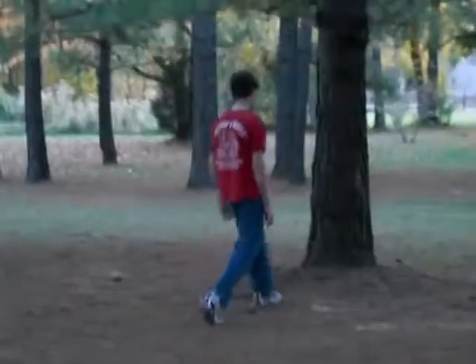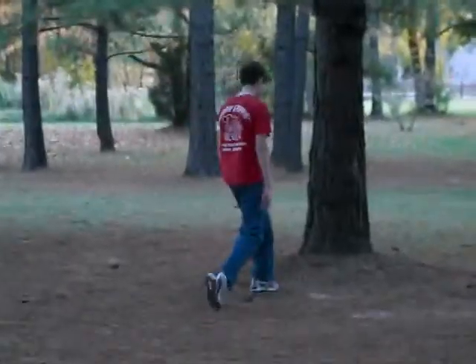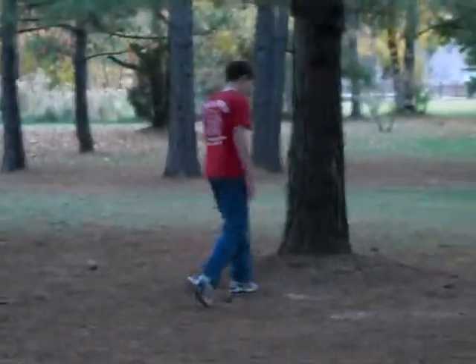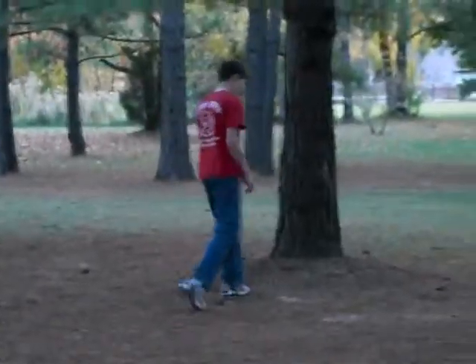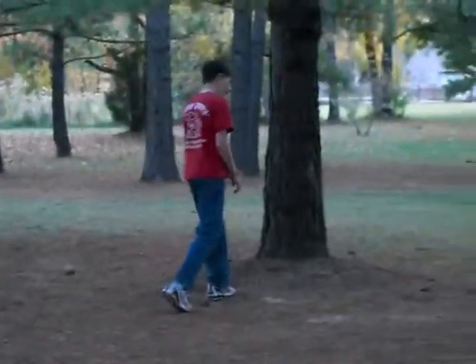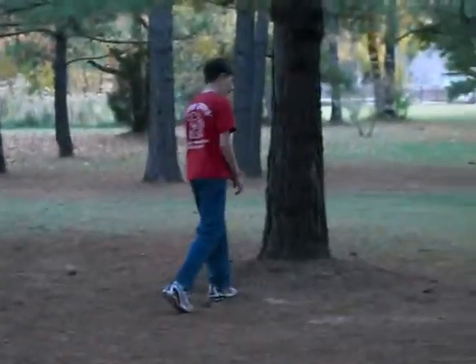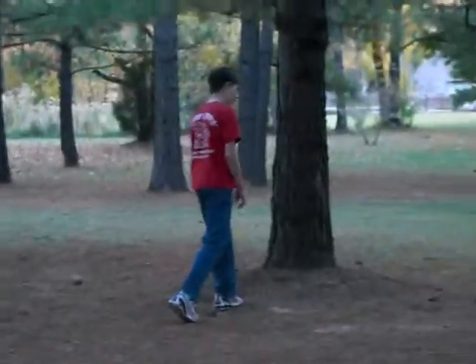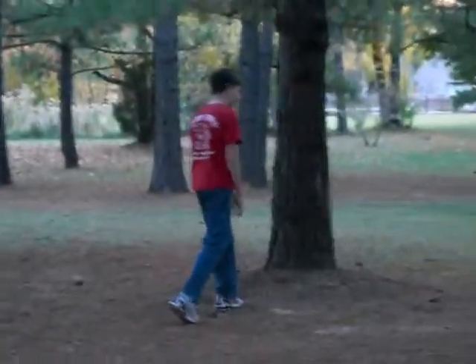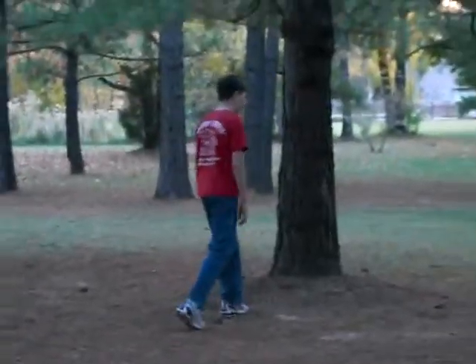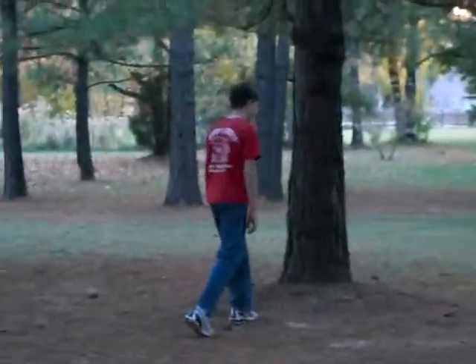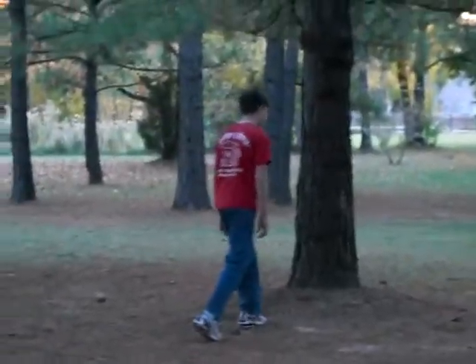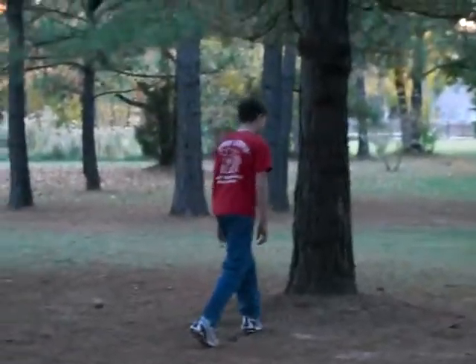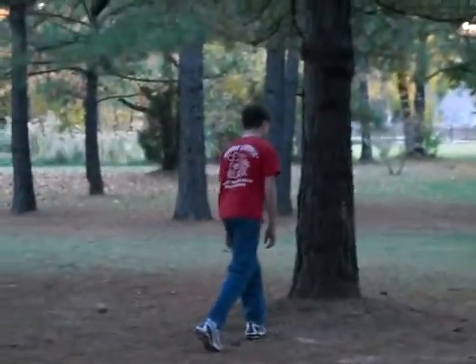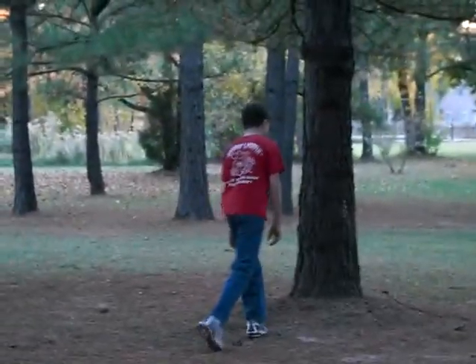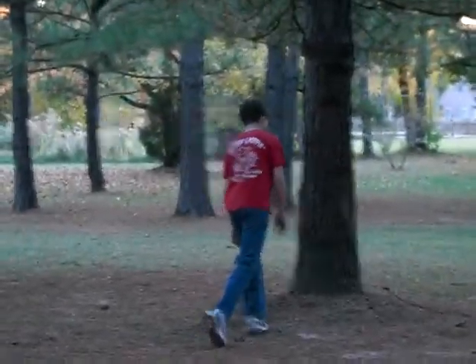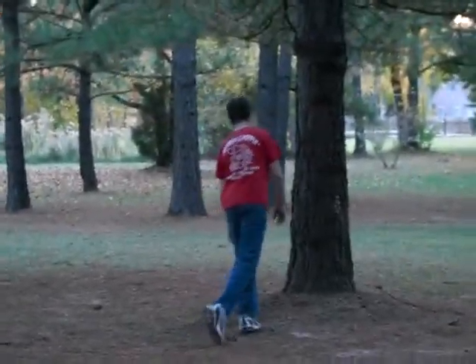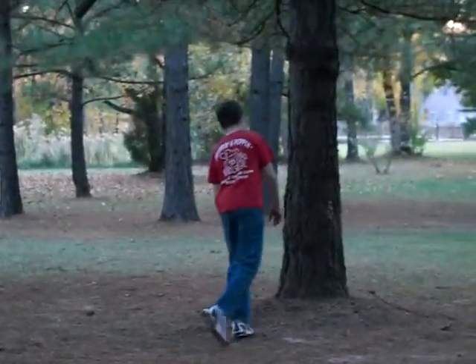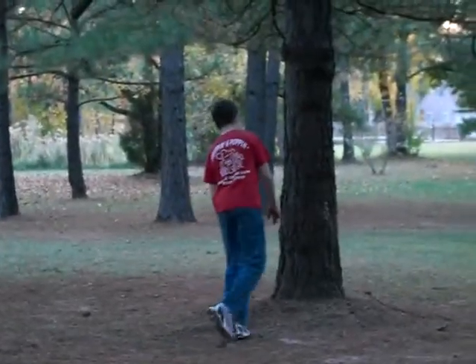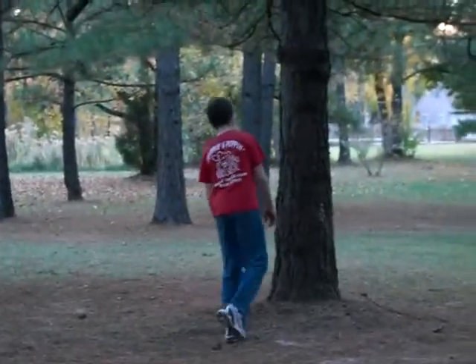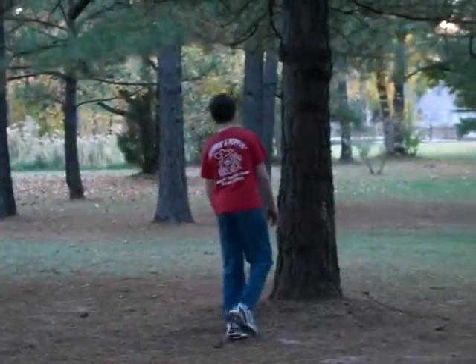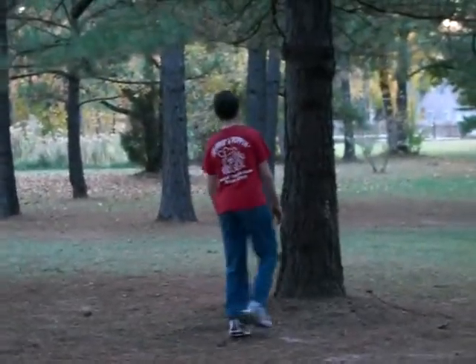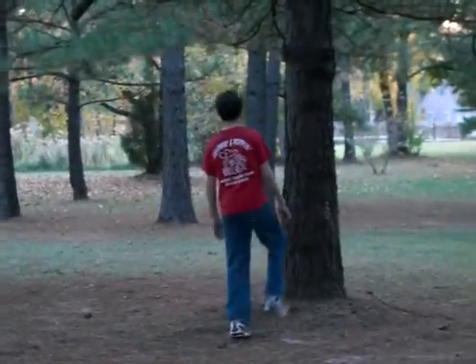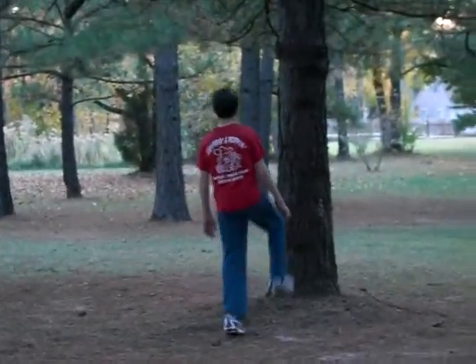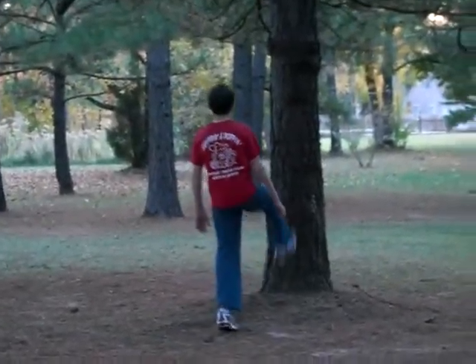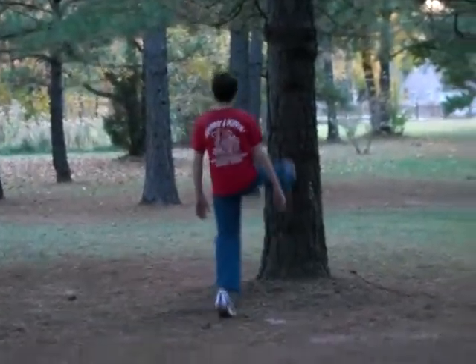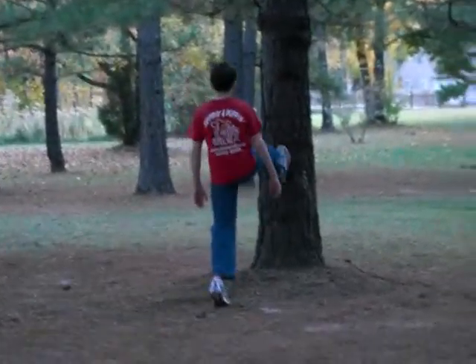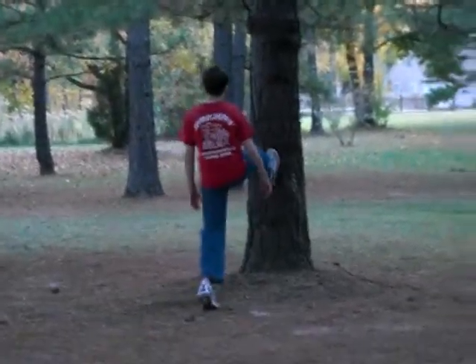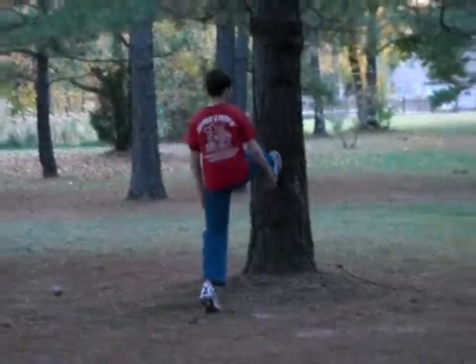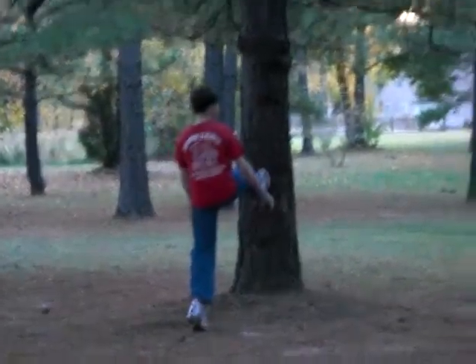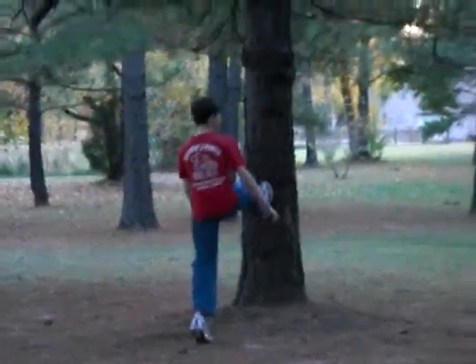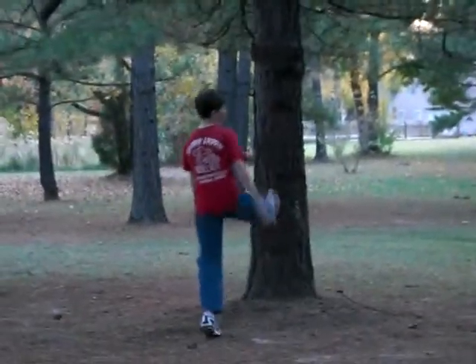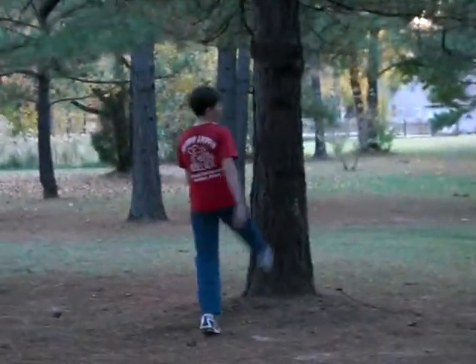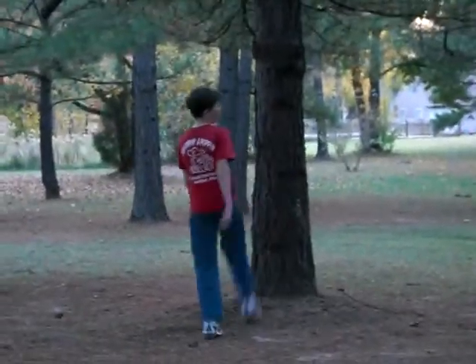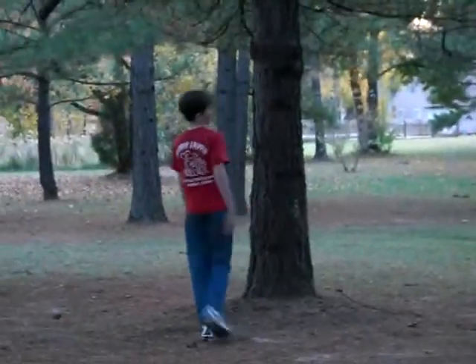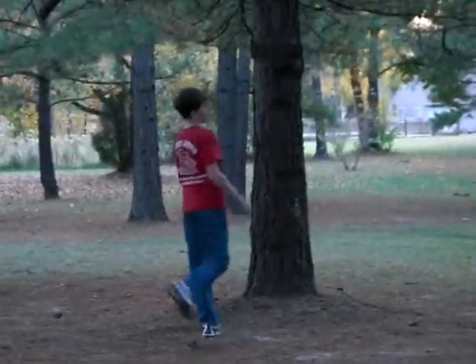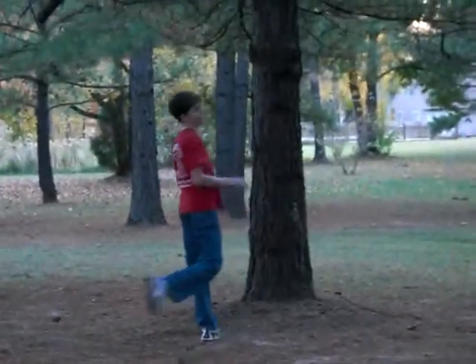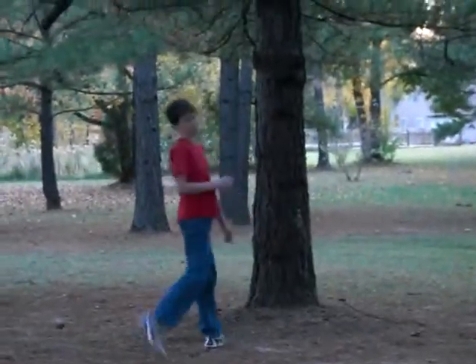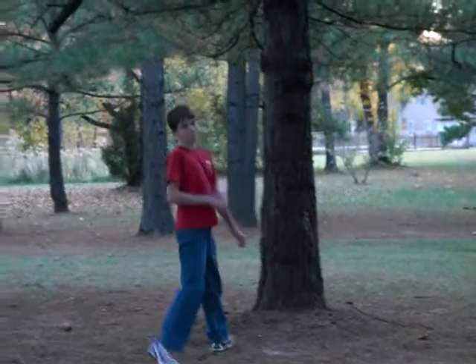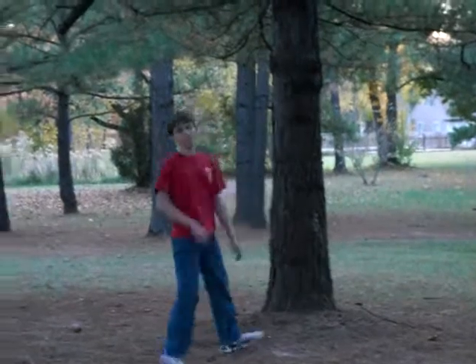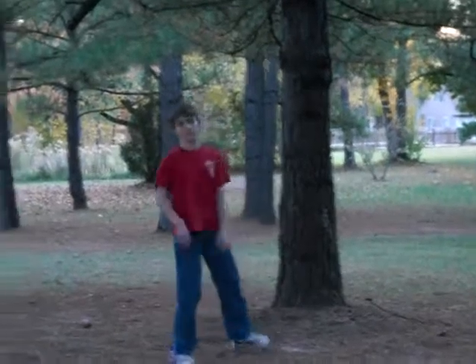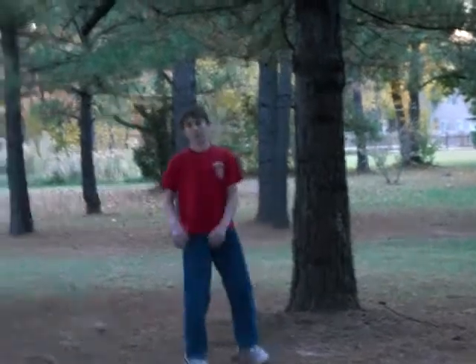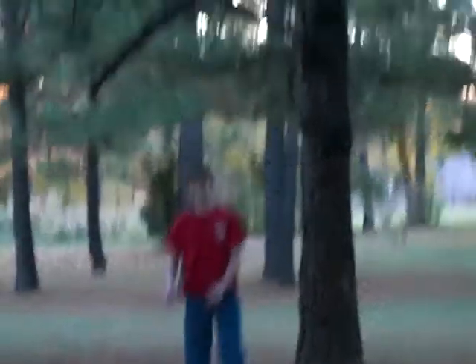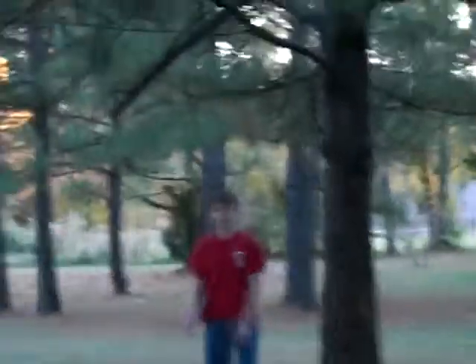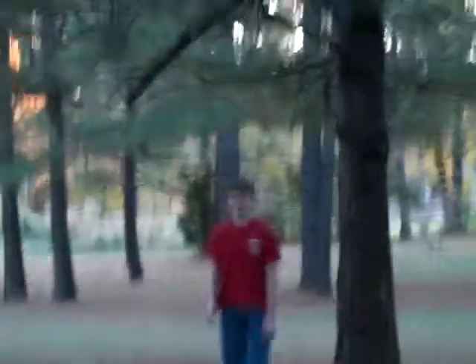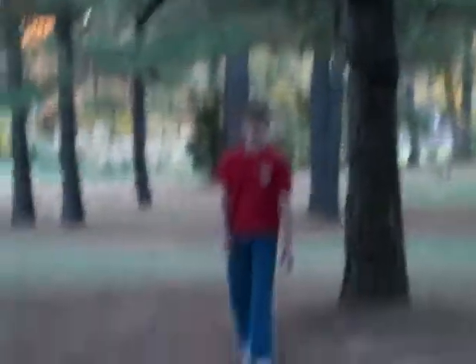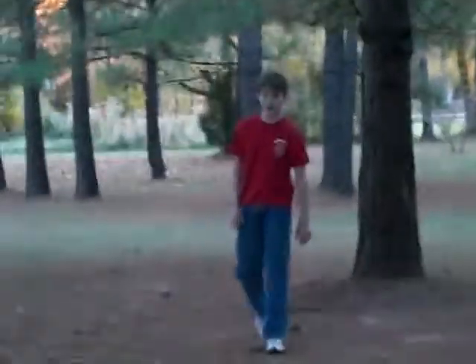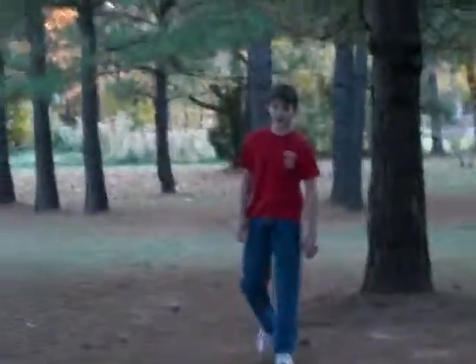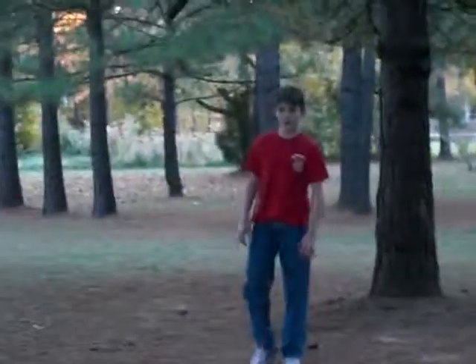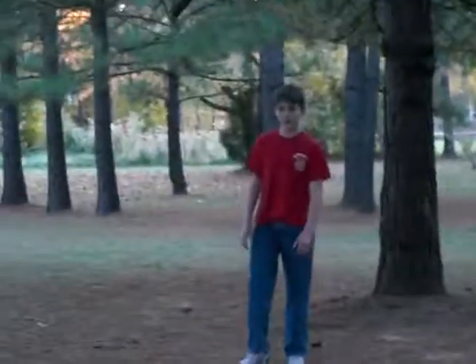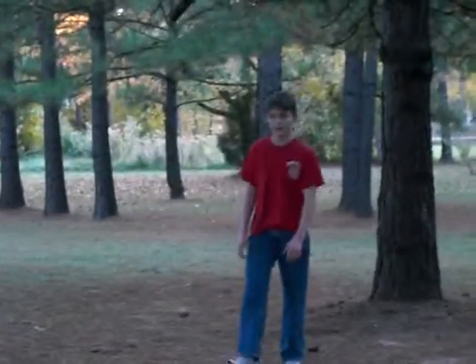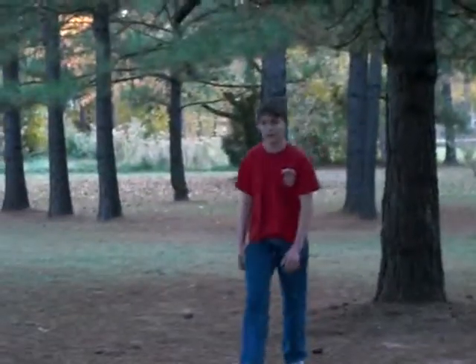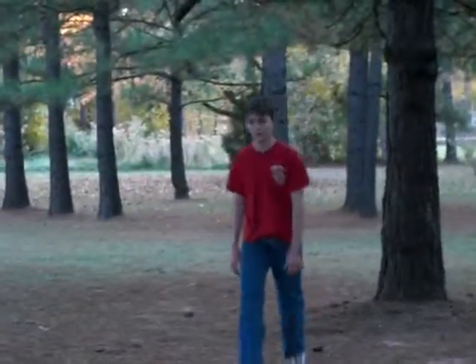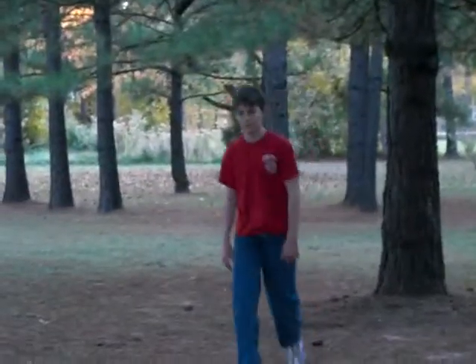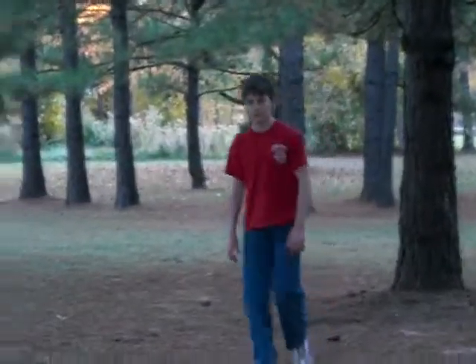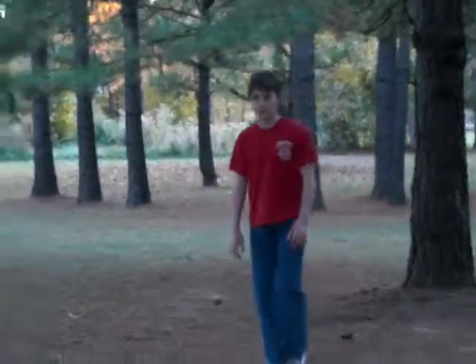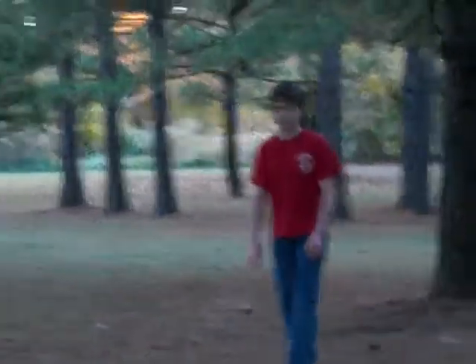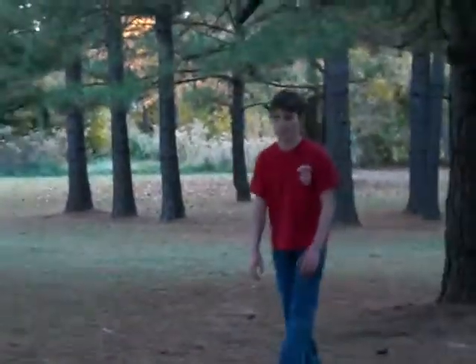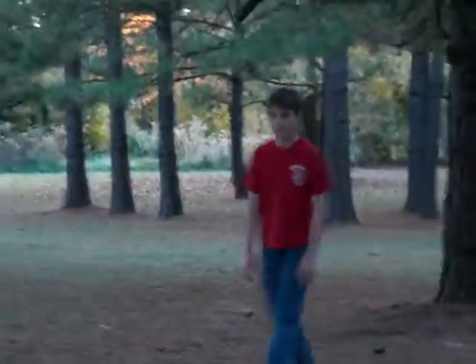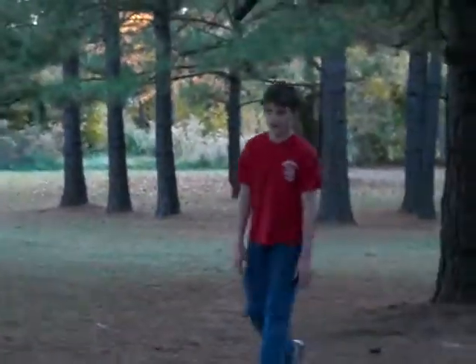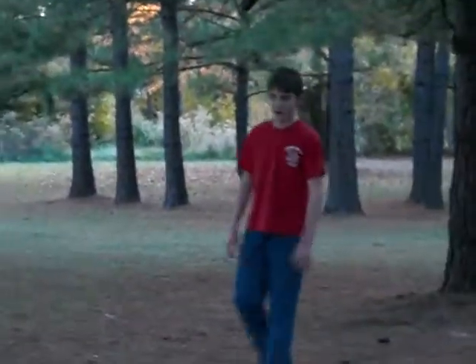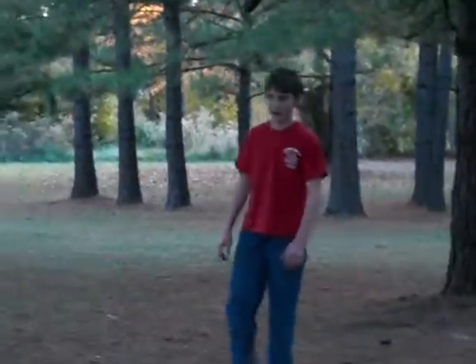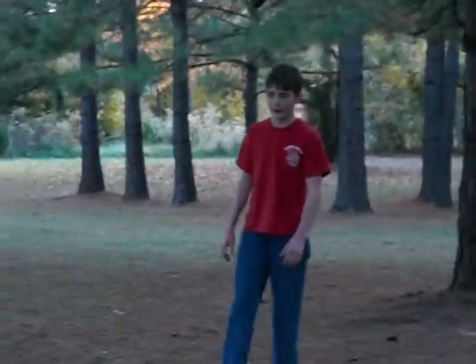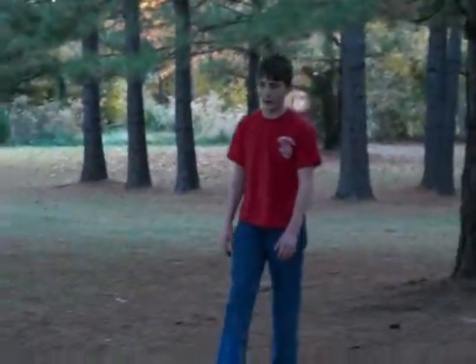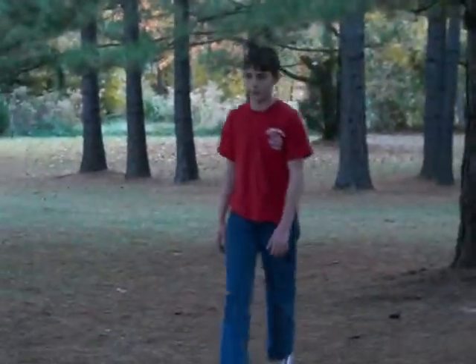Plant your foot. And jump. Okay? Here it goes.